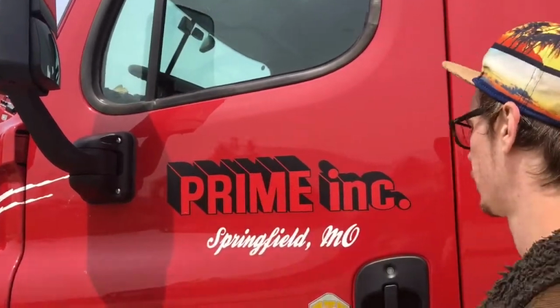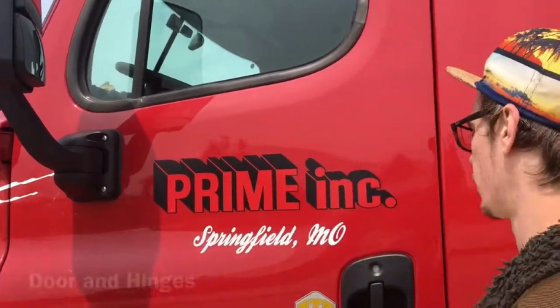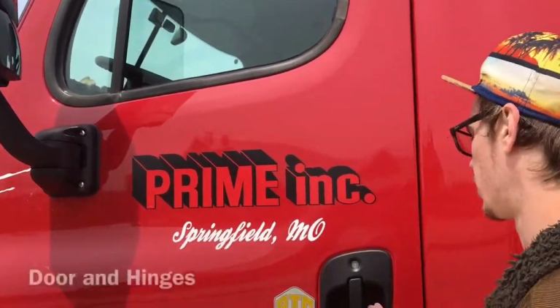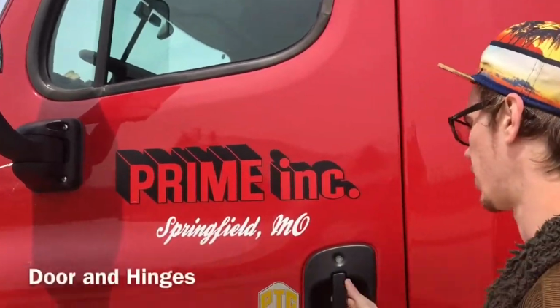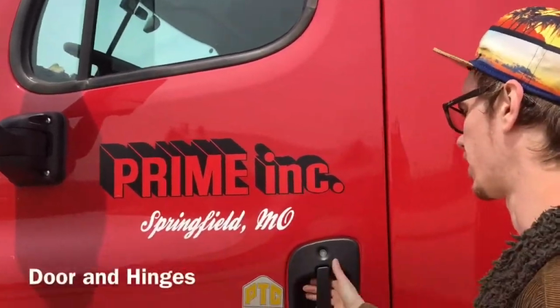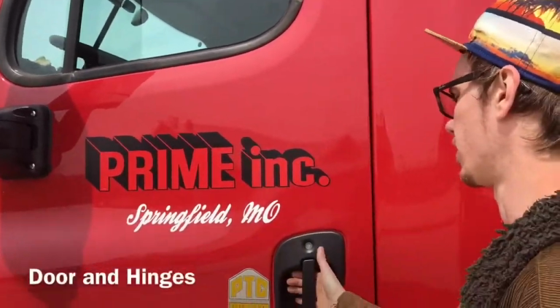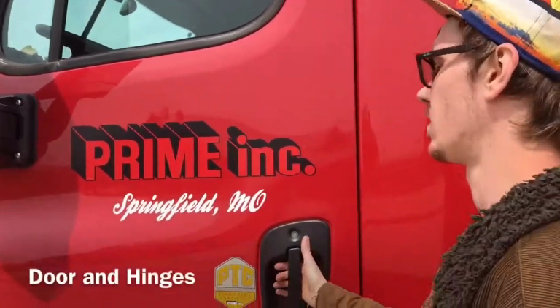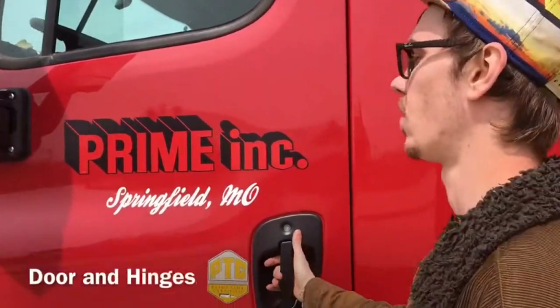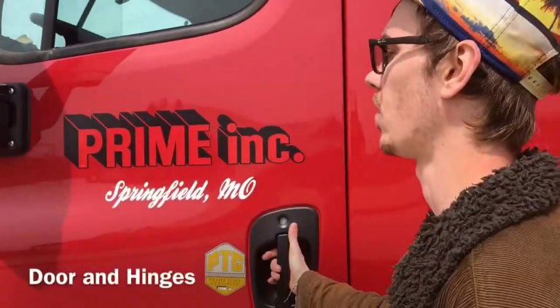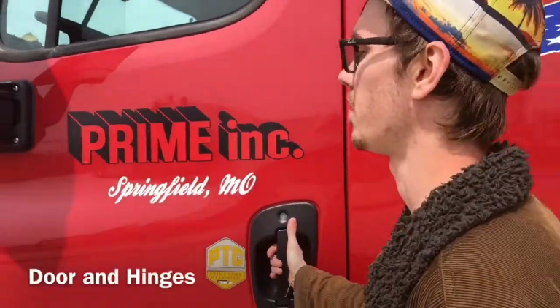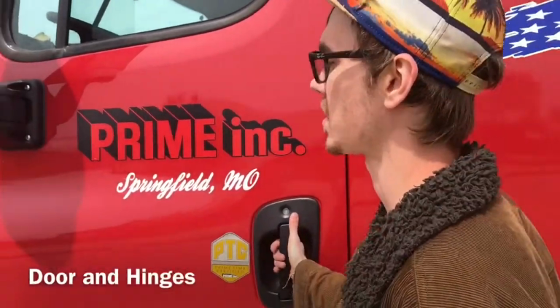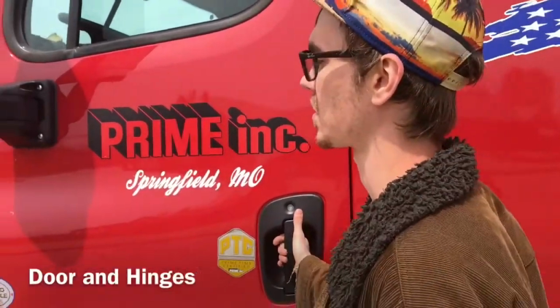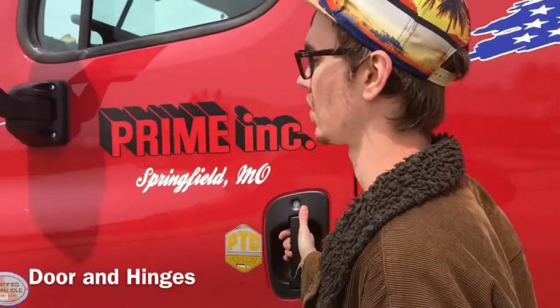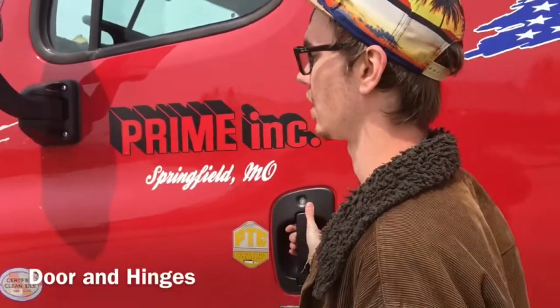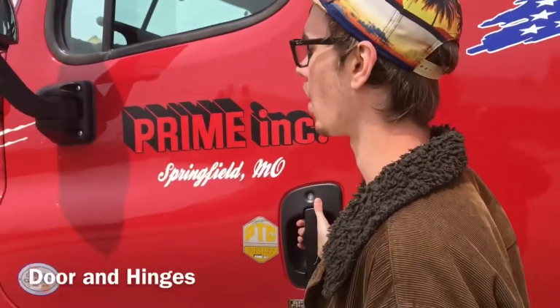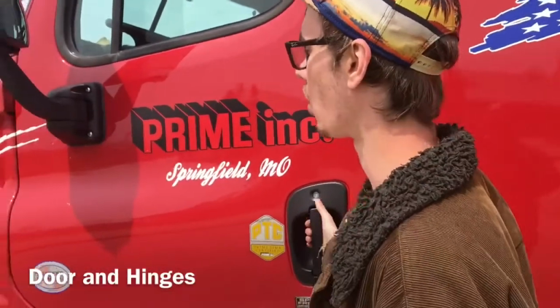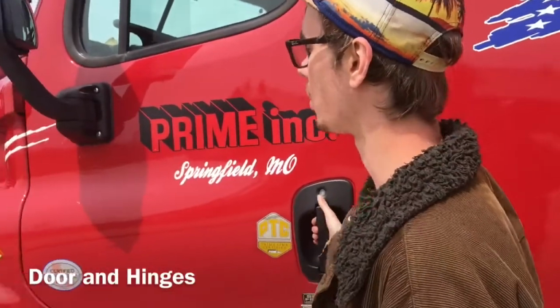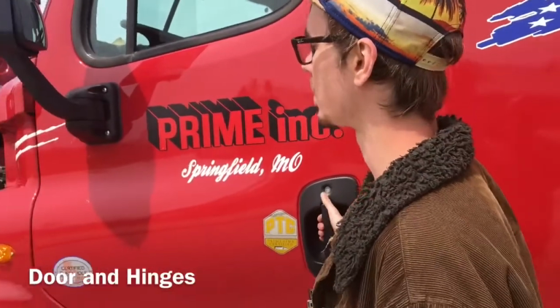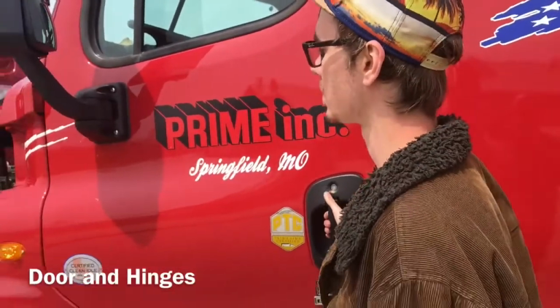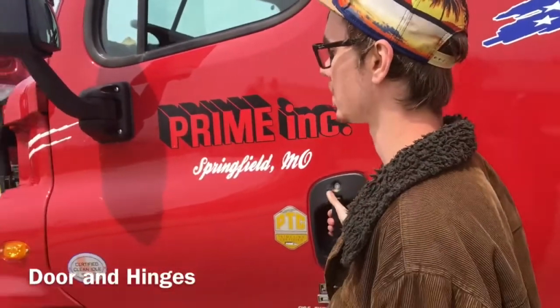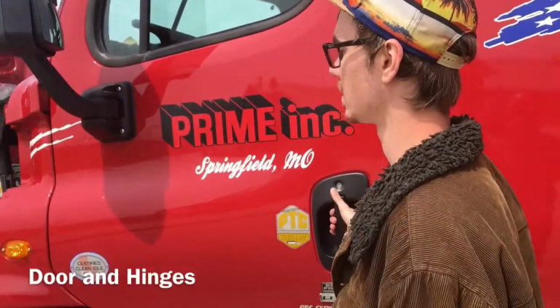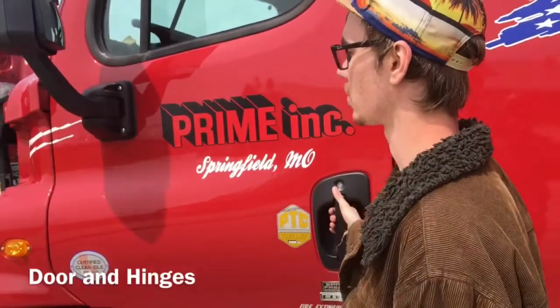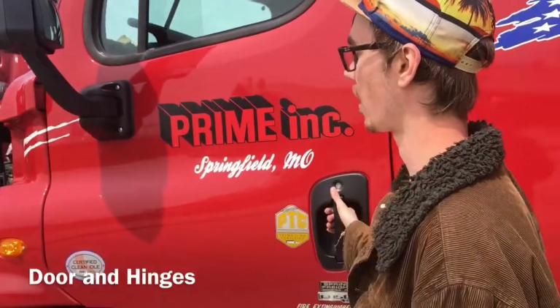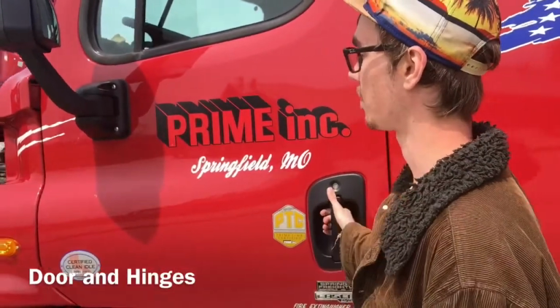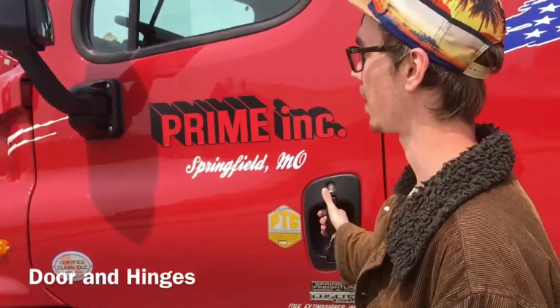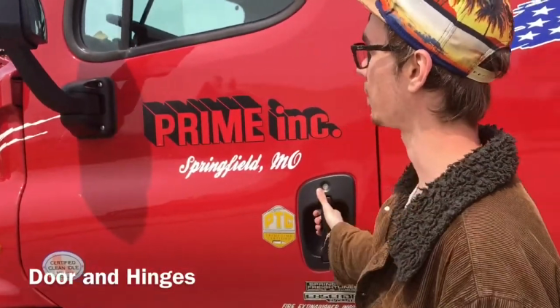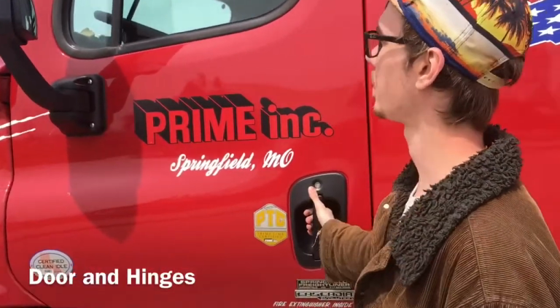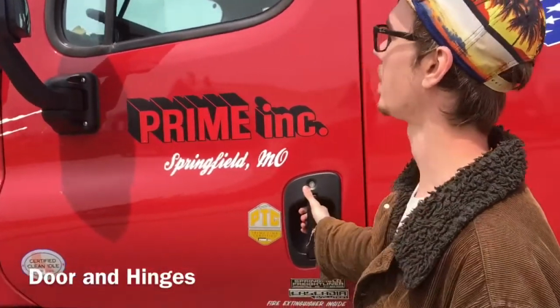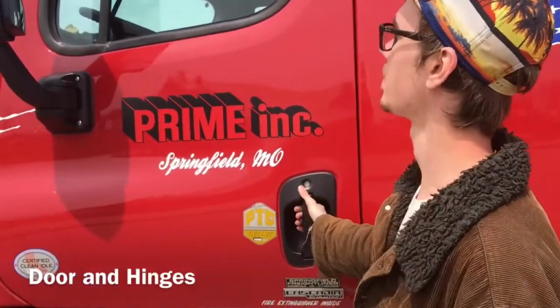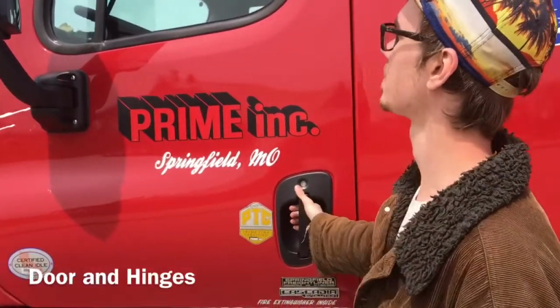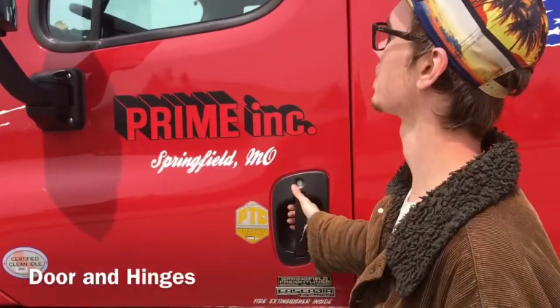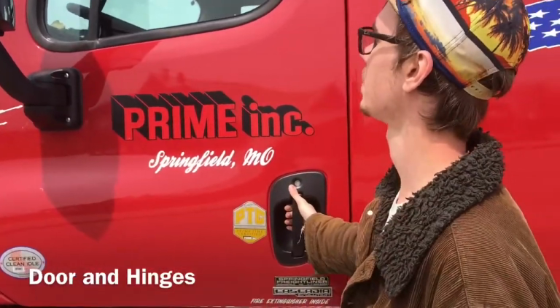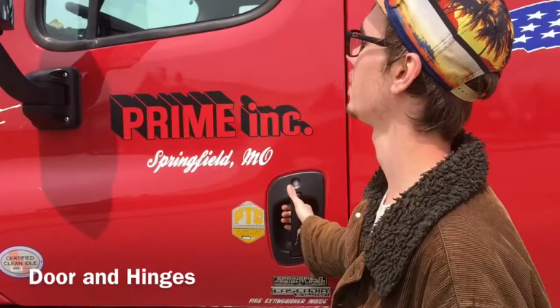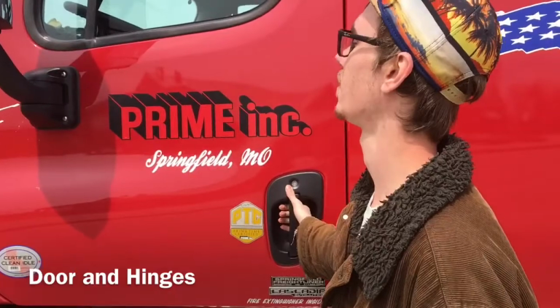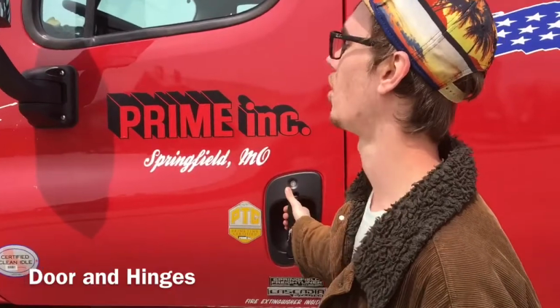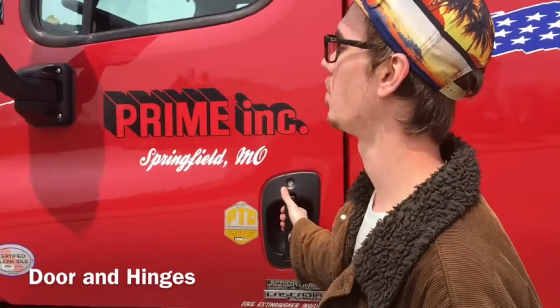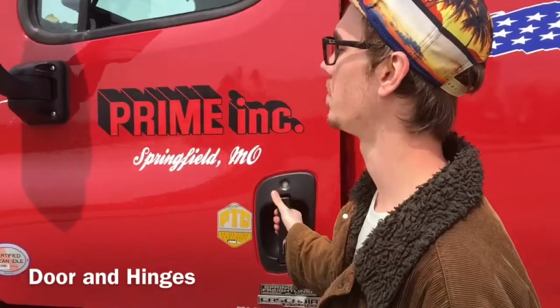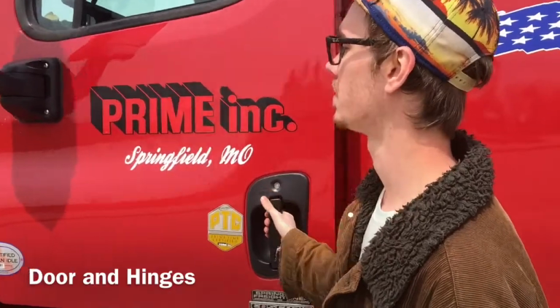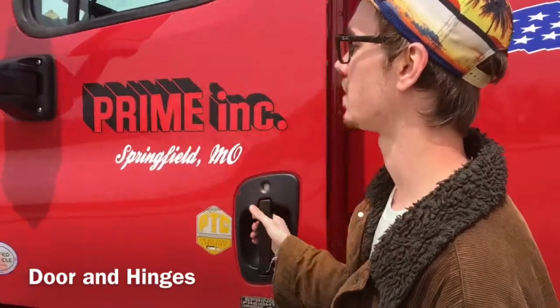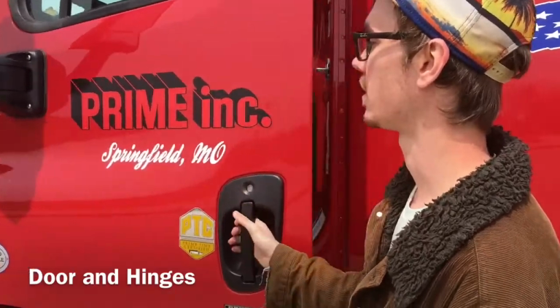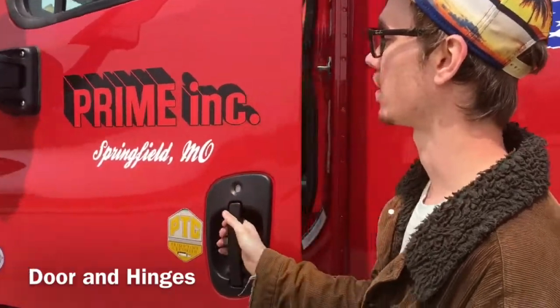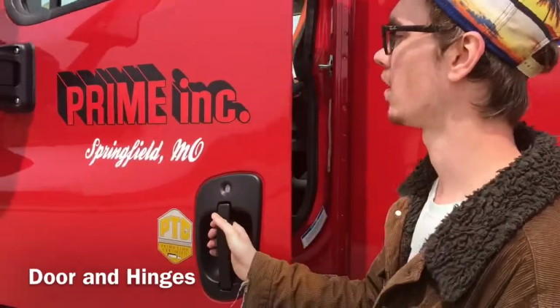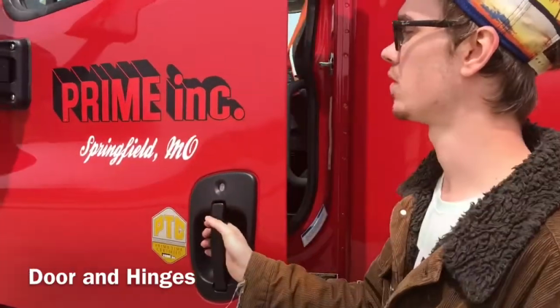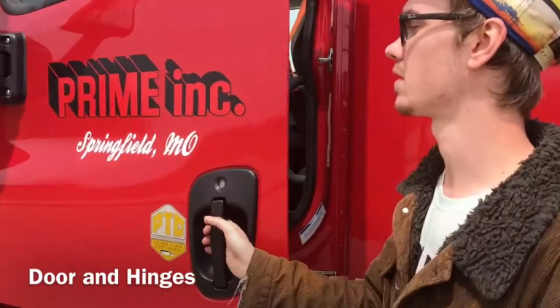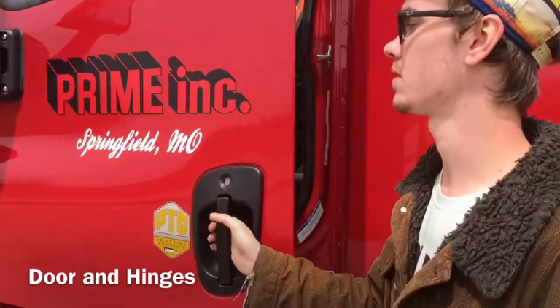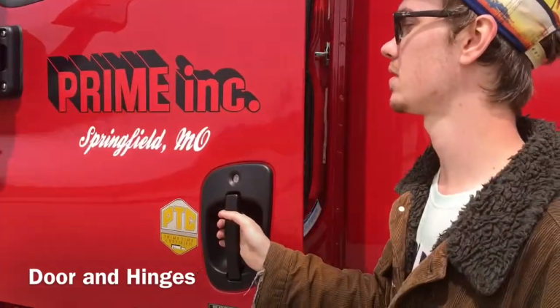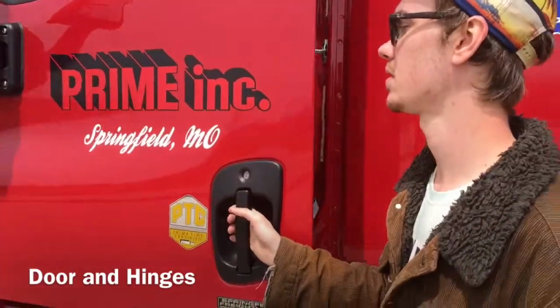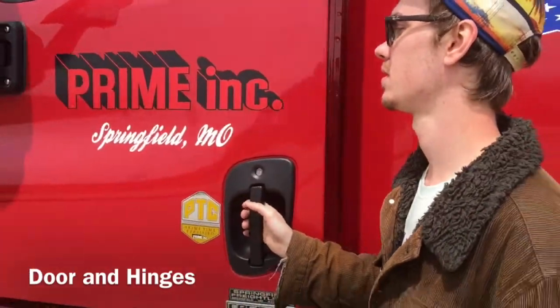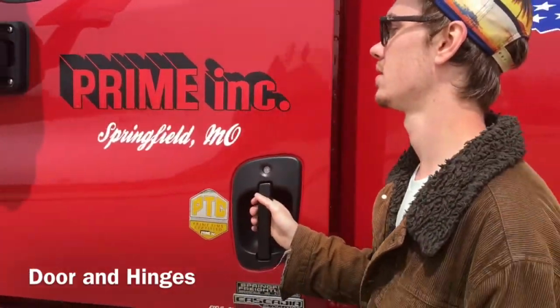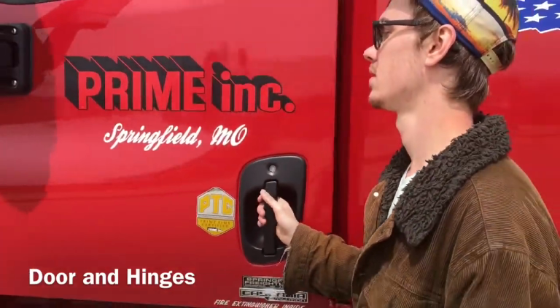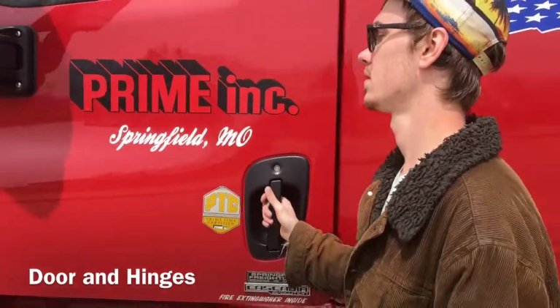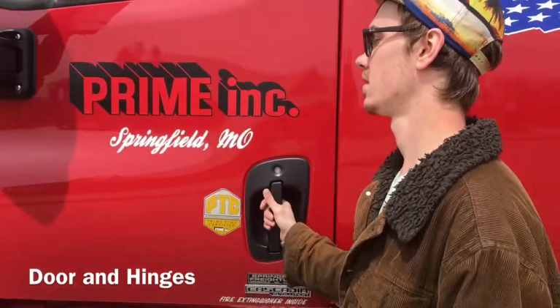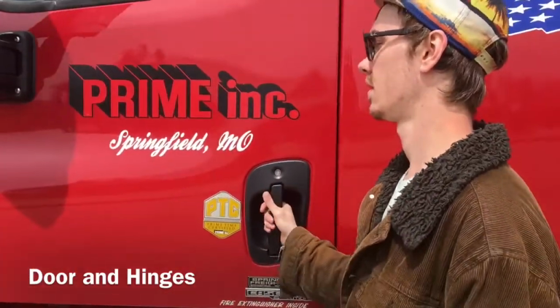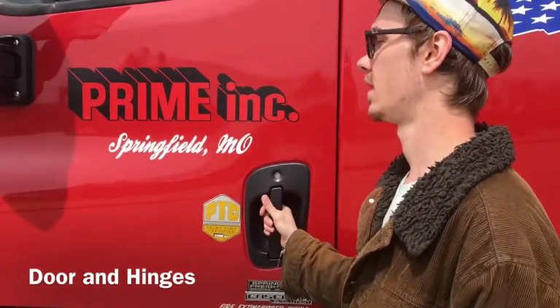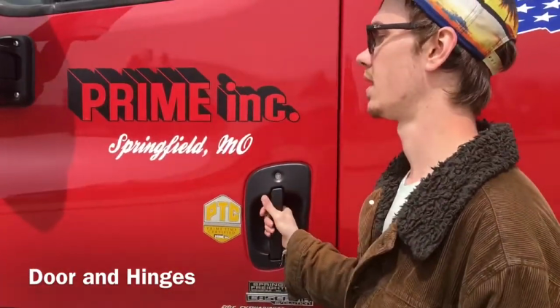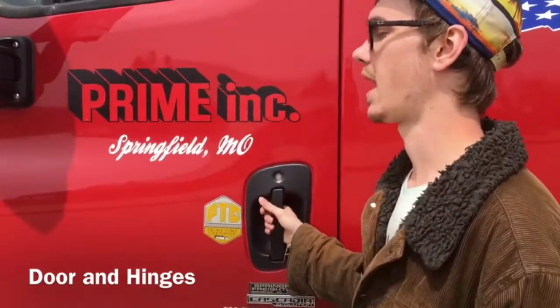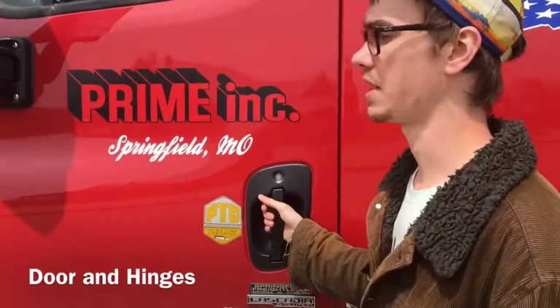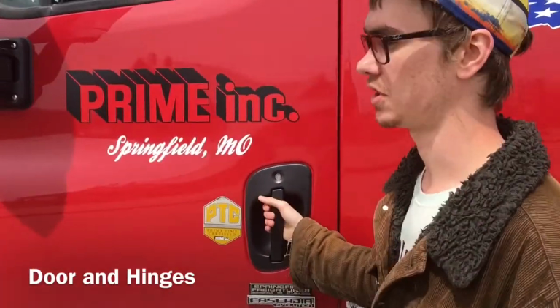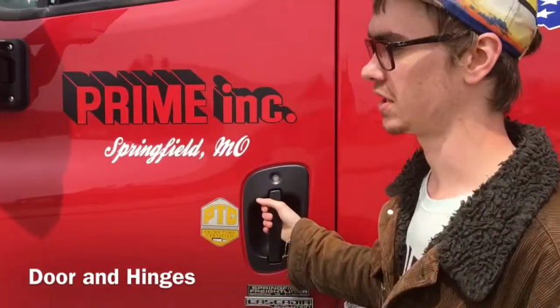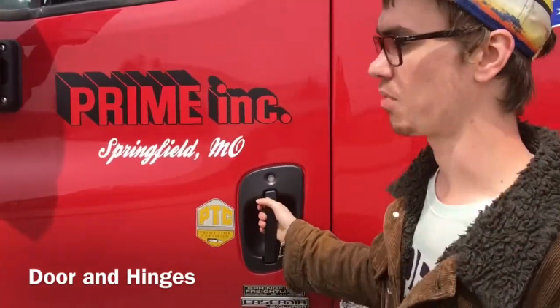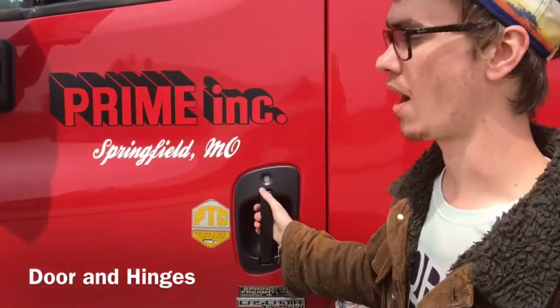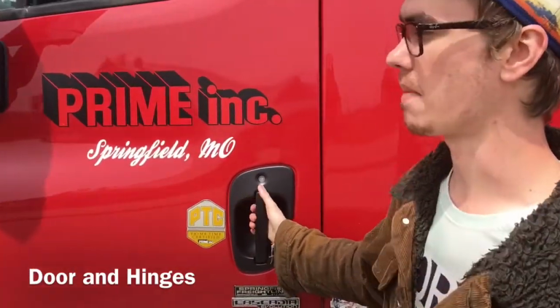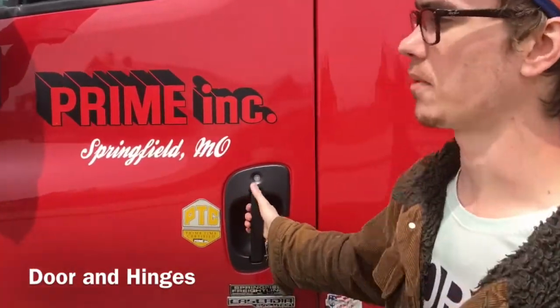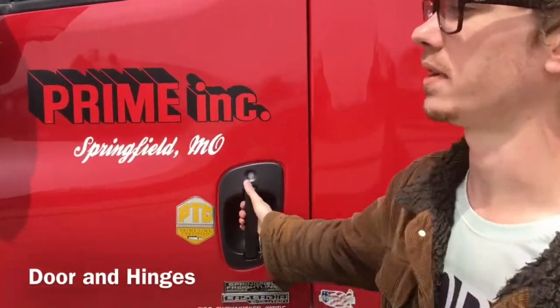Check the door, make sure it opens and closes, latches properly.